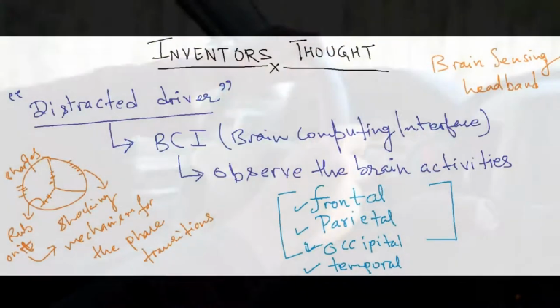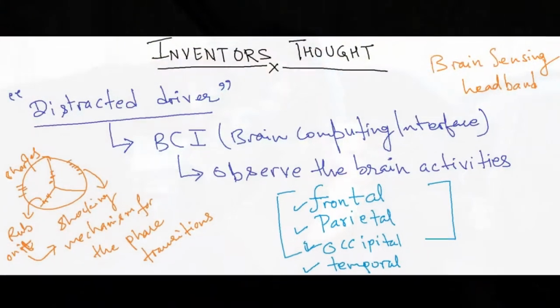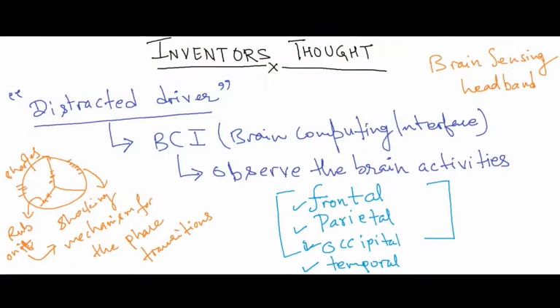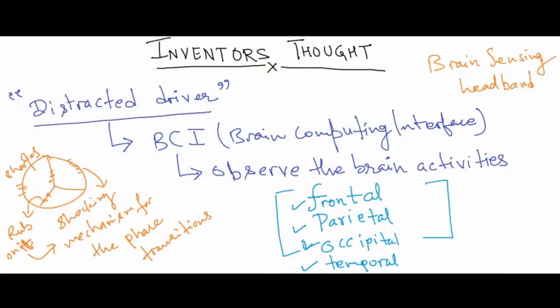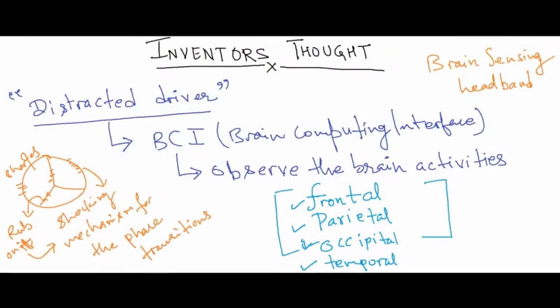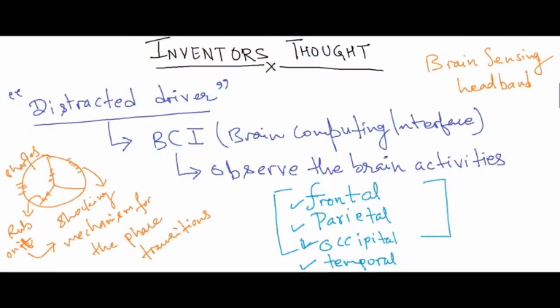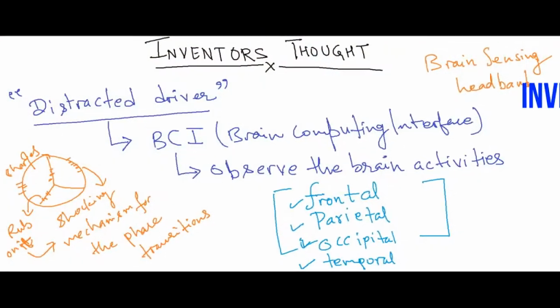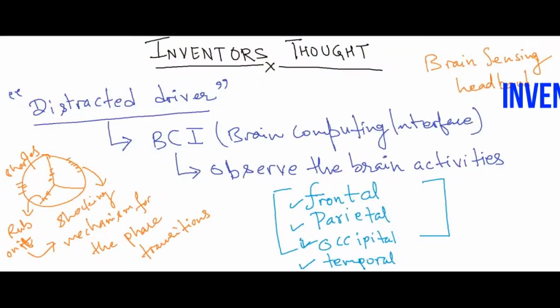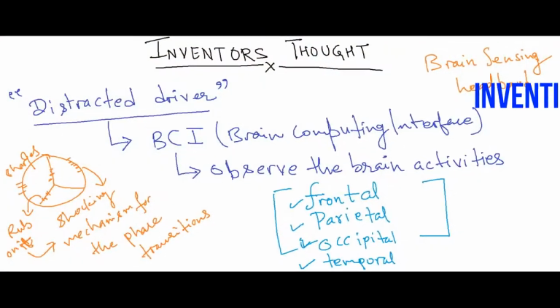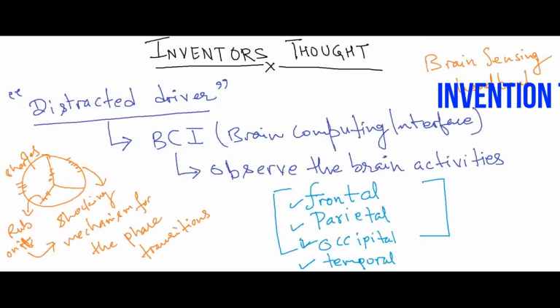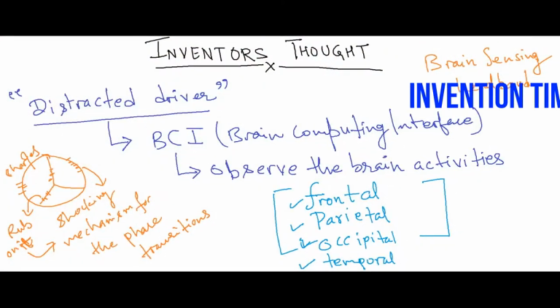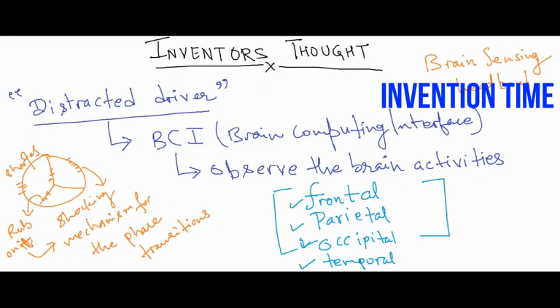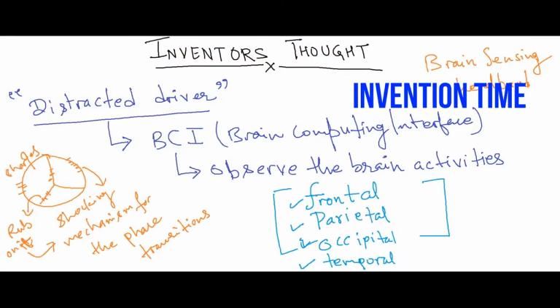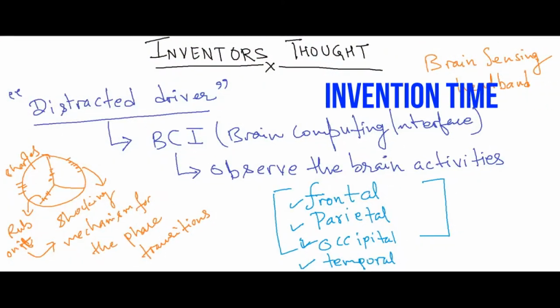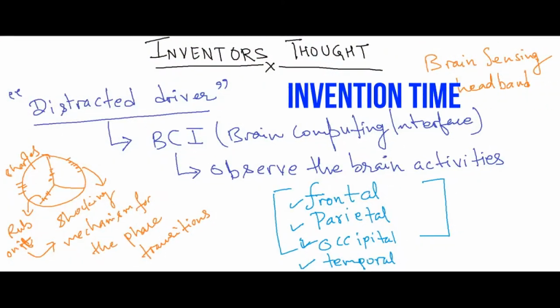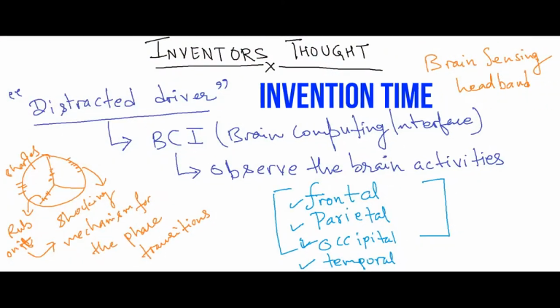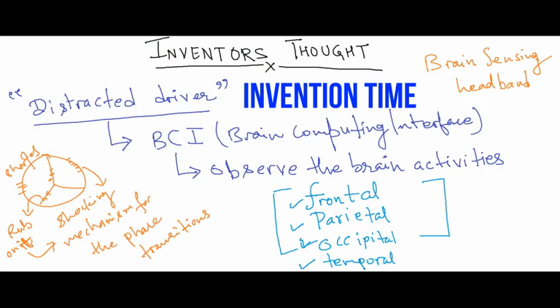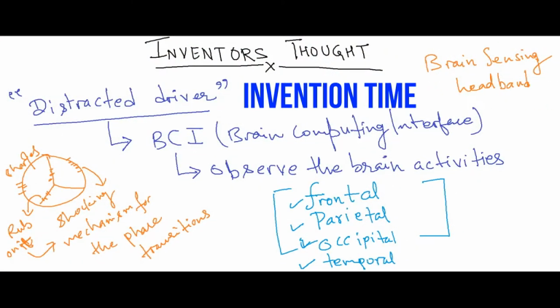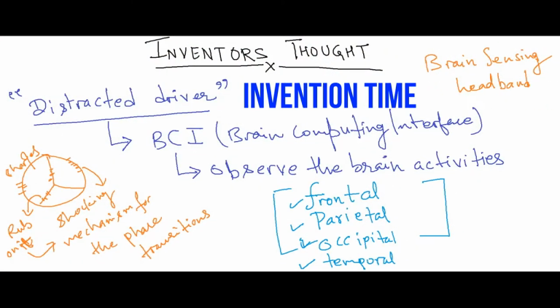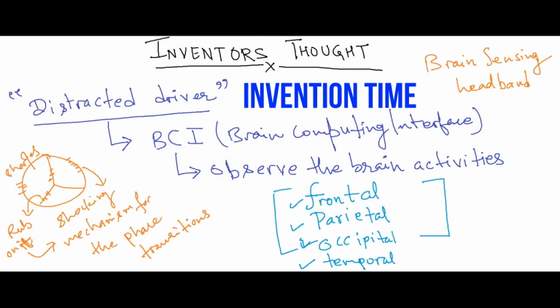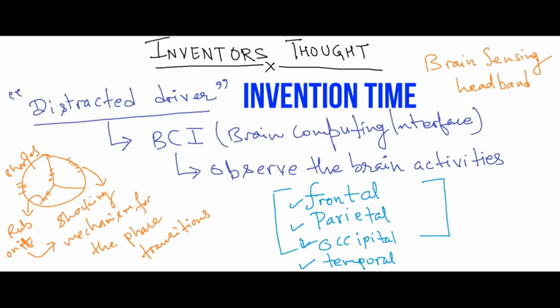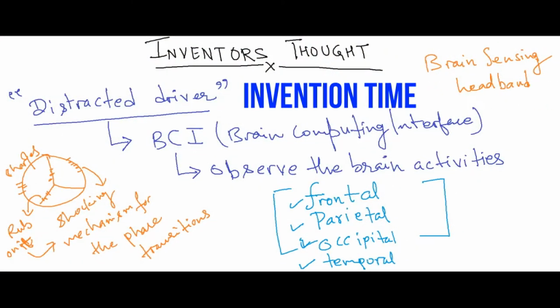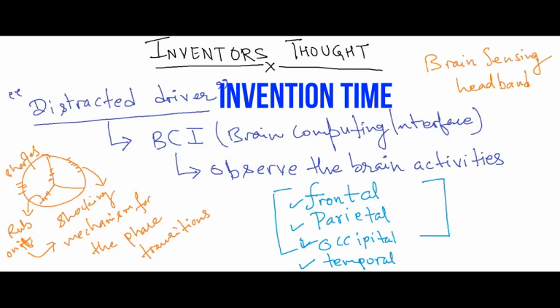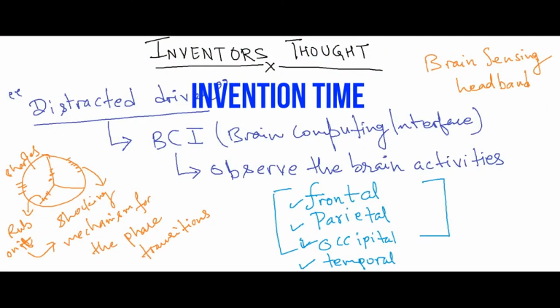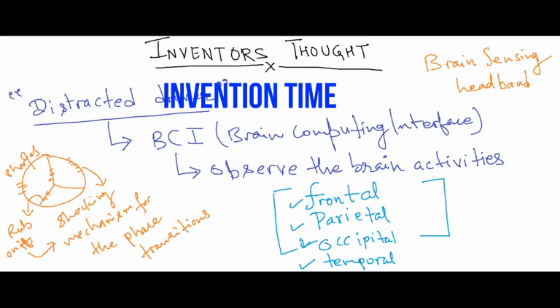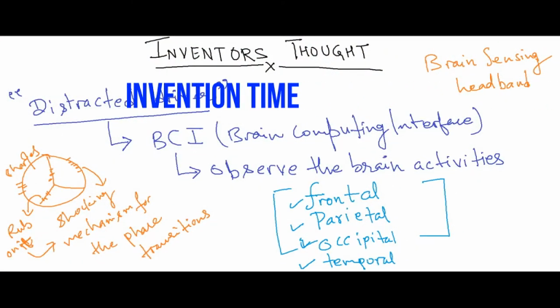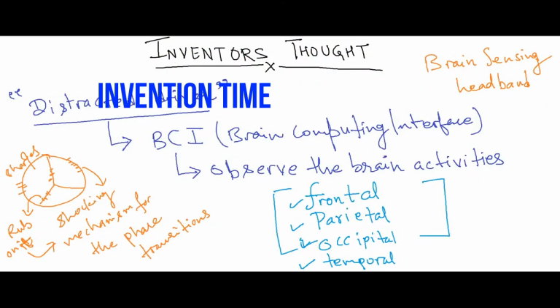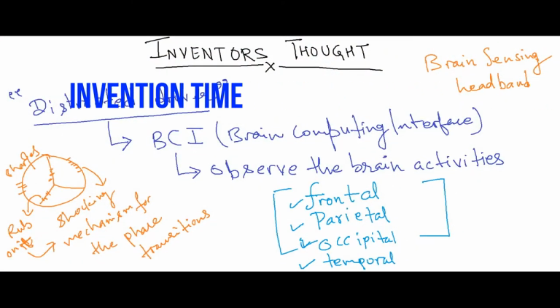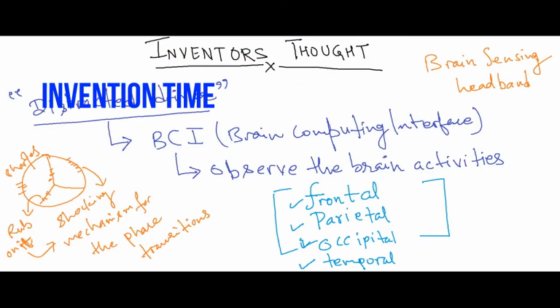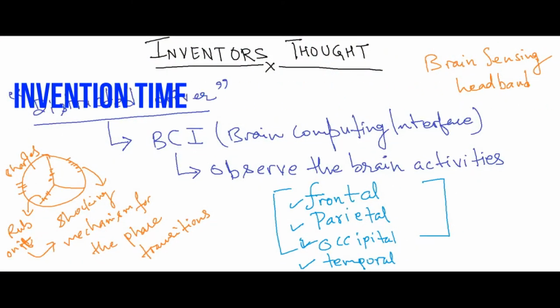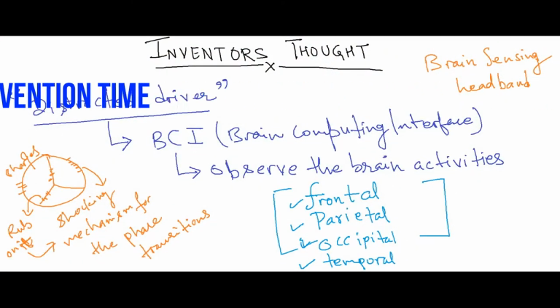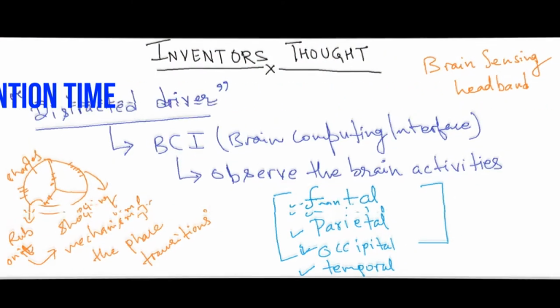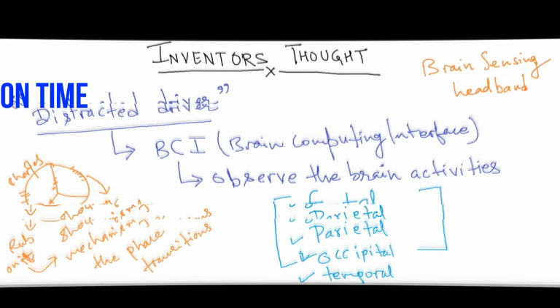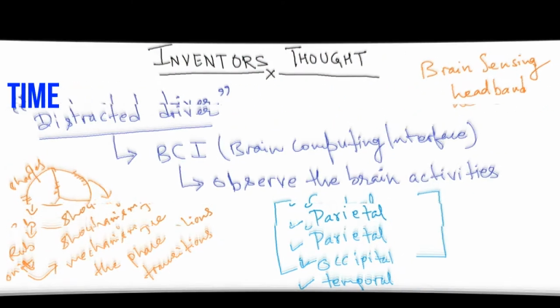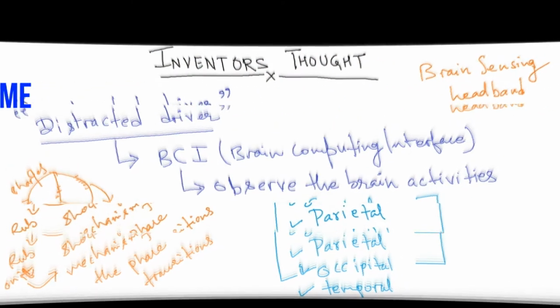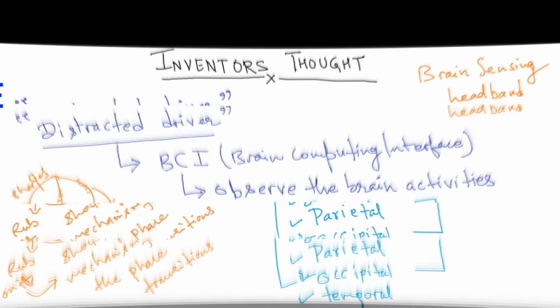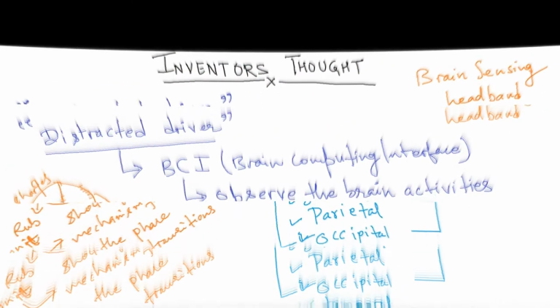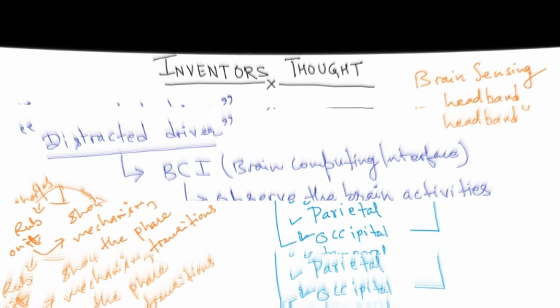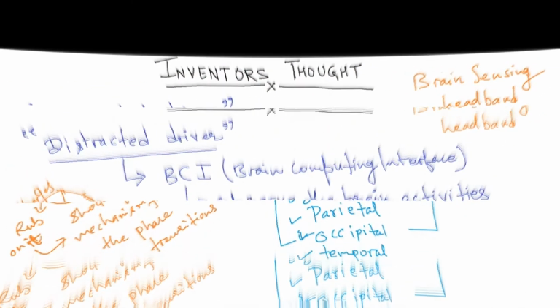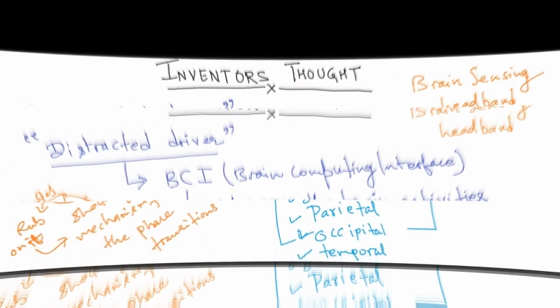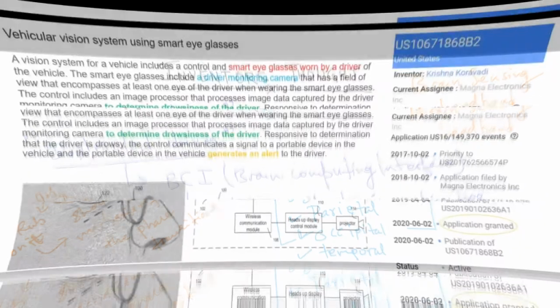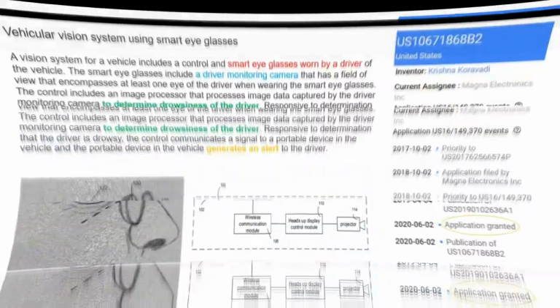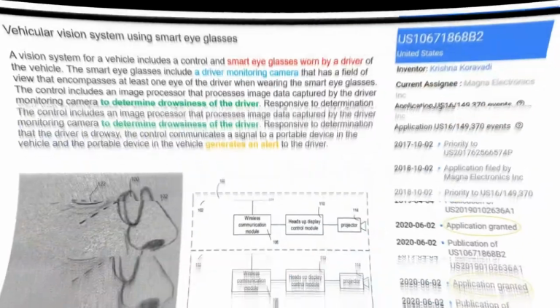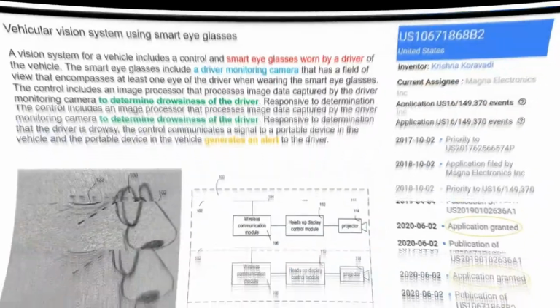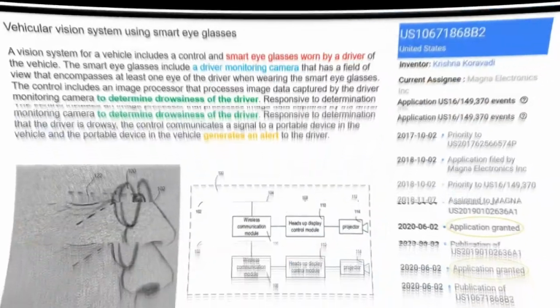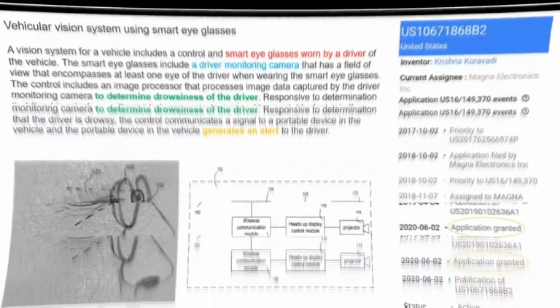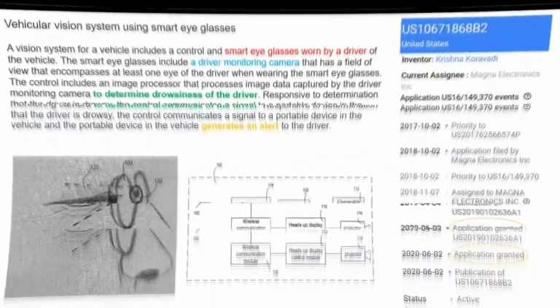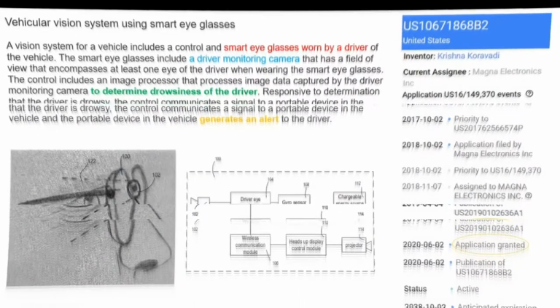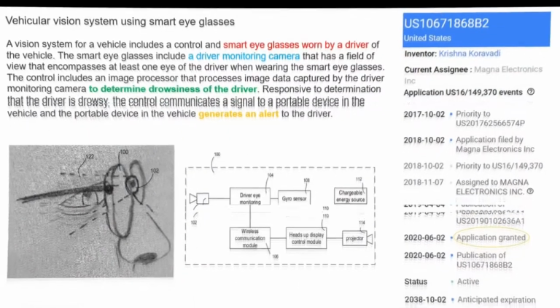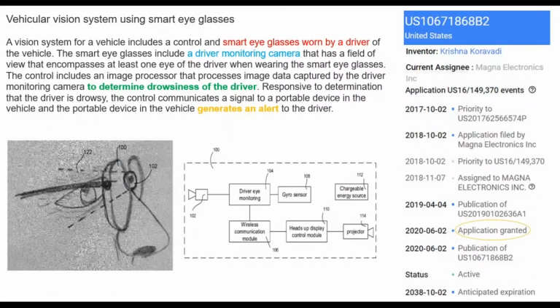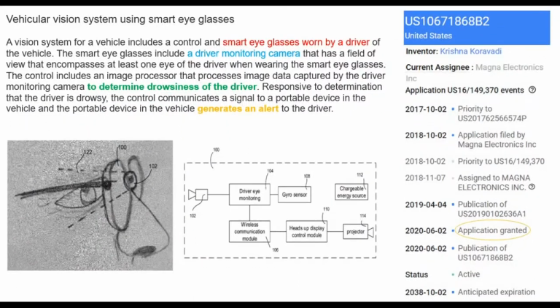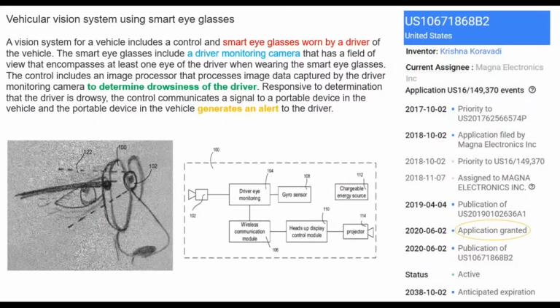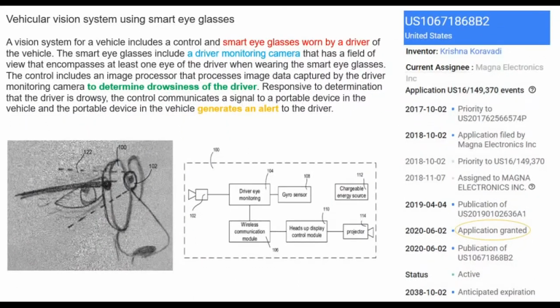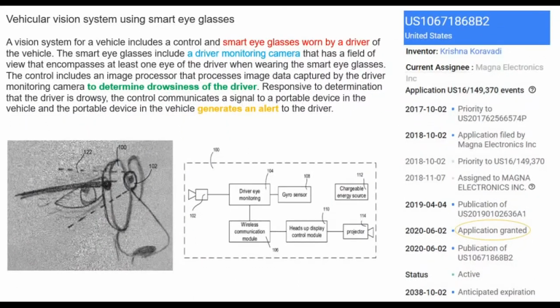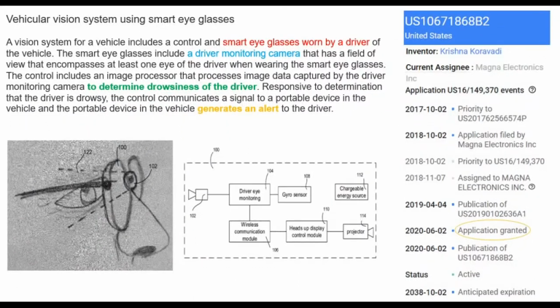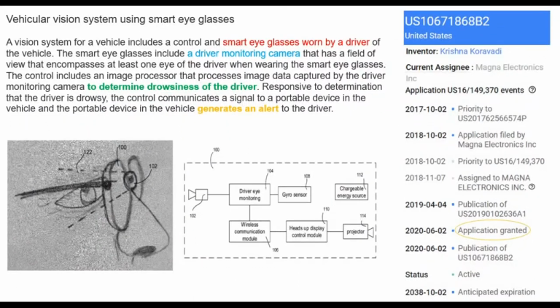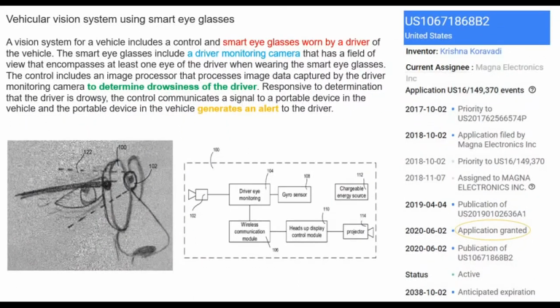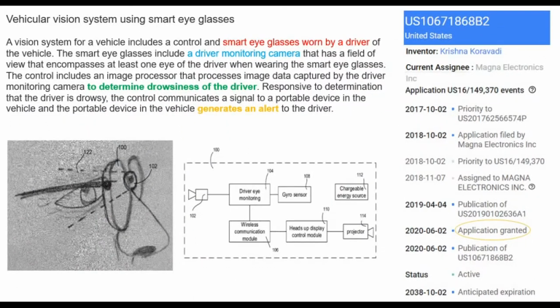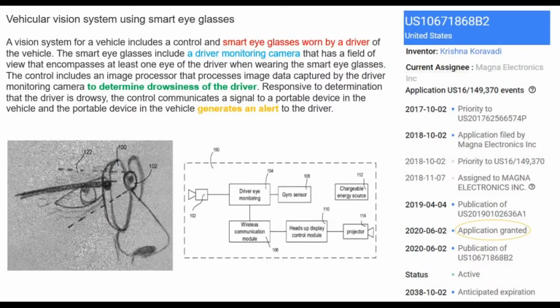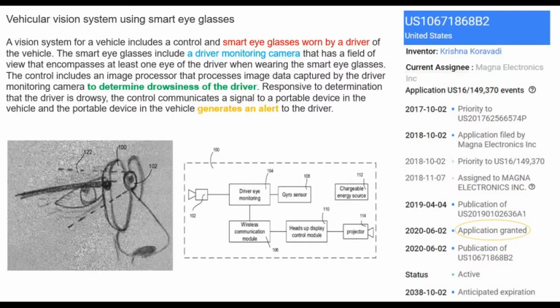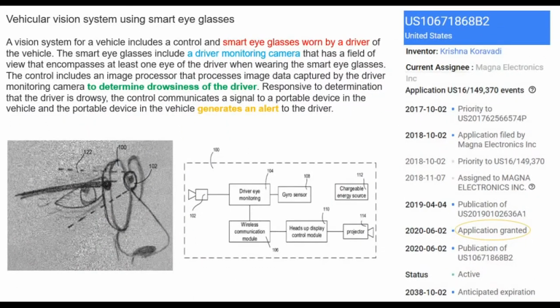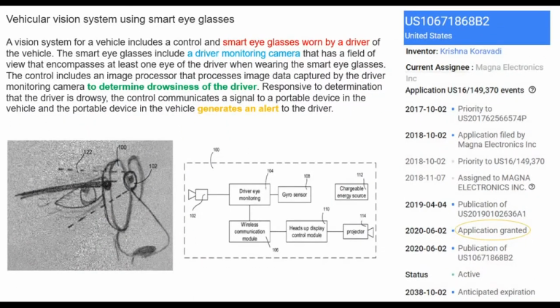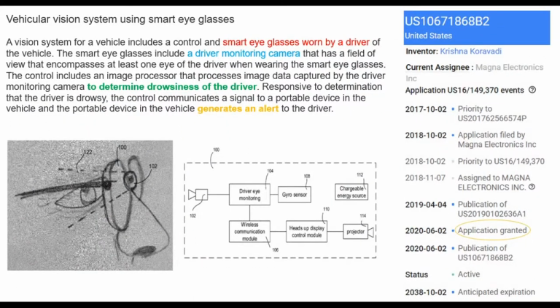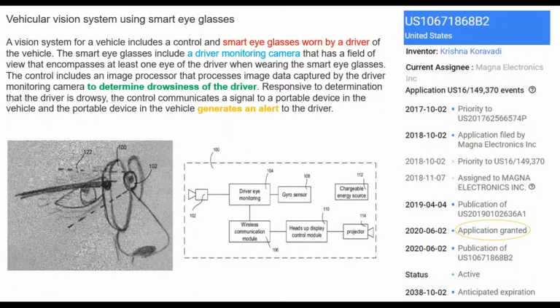Later on, we will propose our own invention to detect the driver's alertness. Let's start the case study for the patented invention.